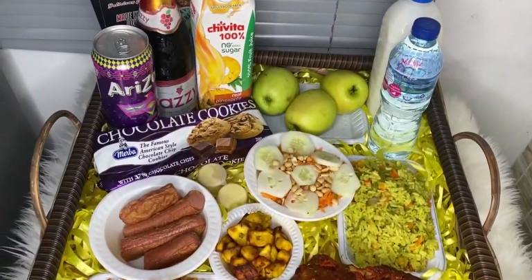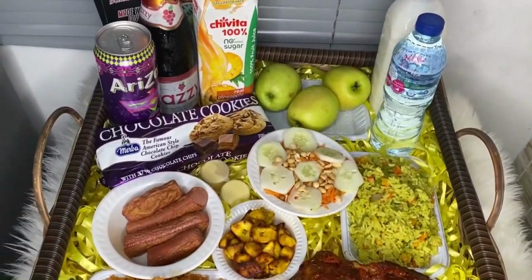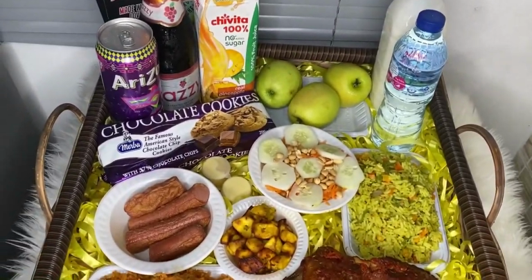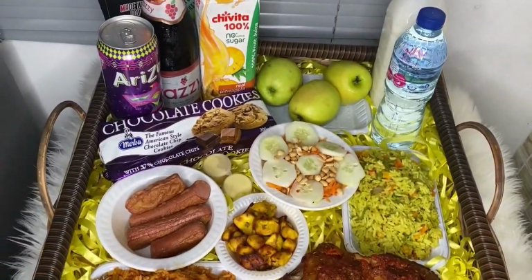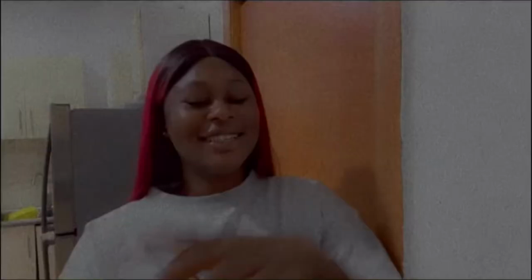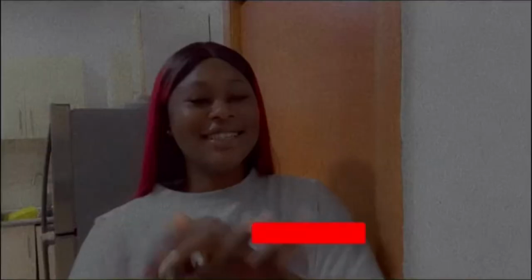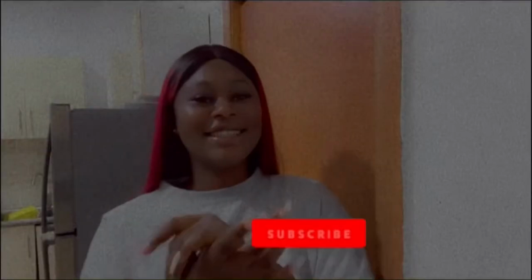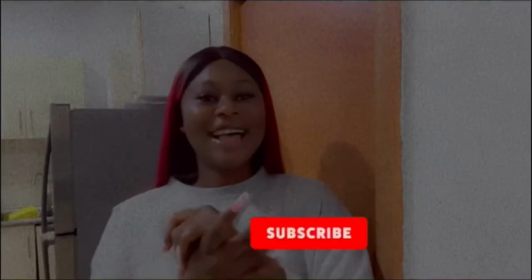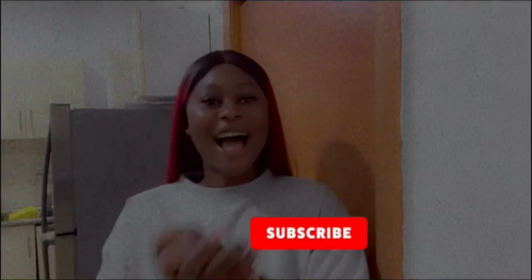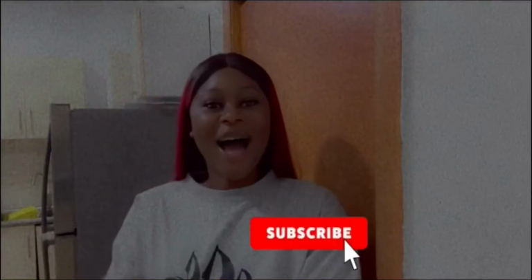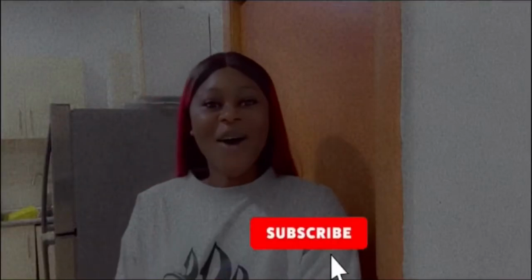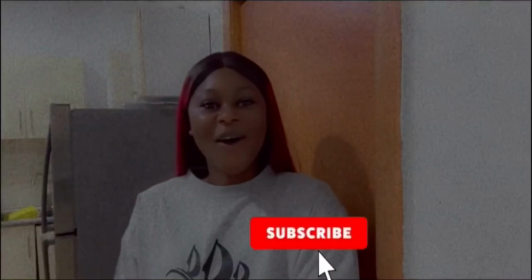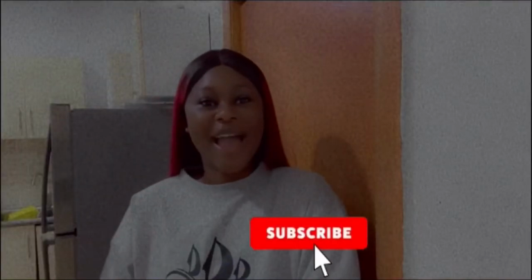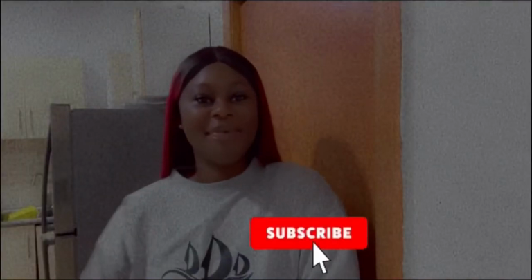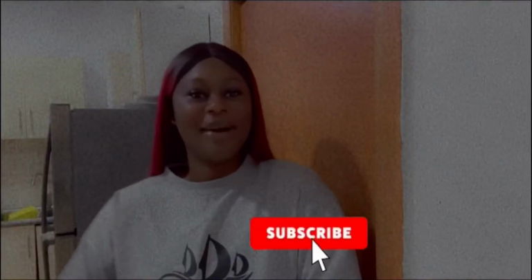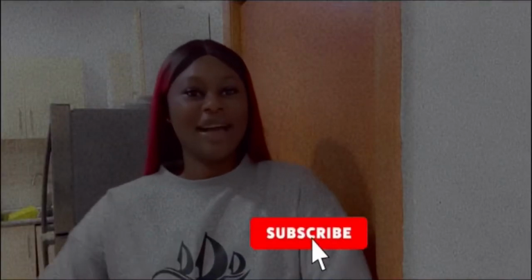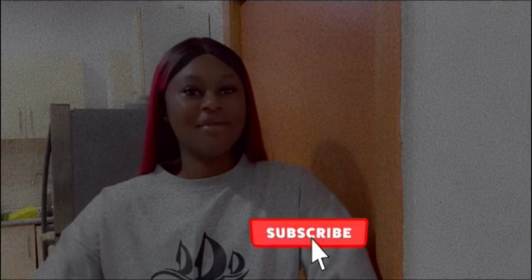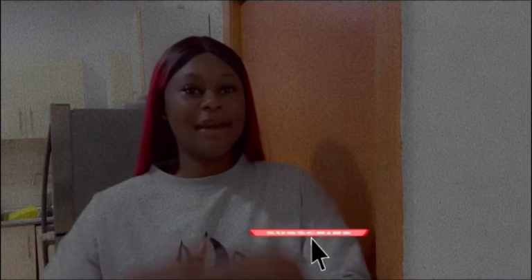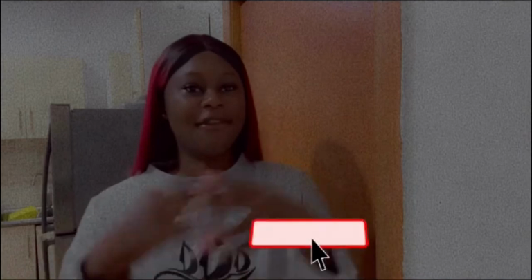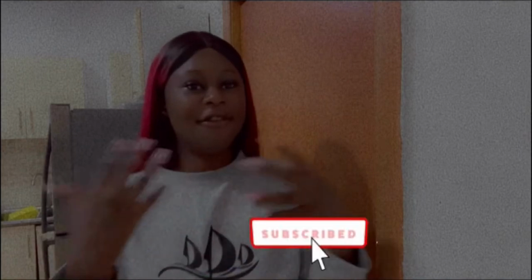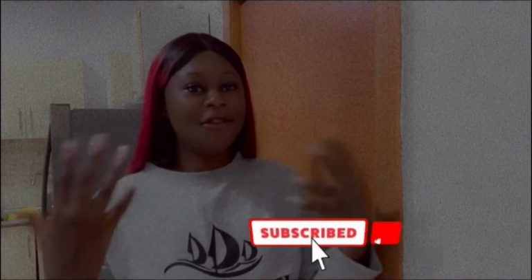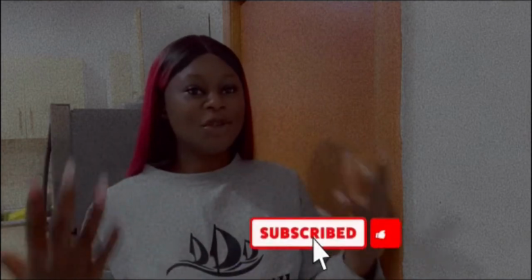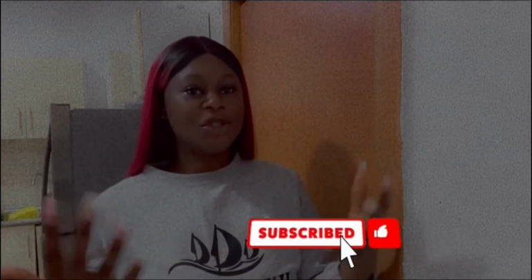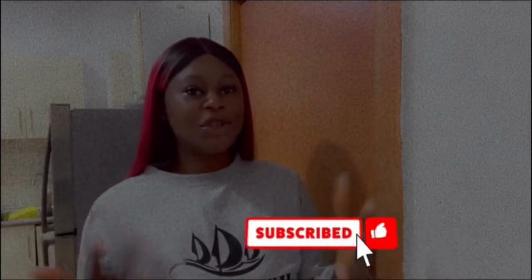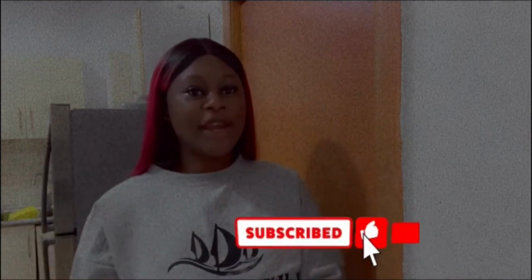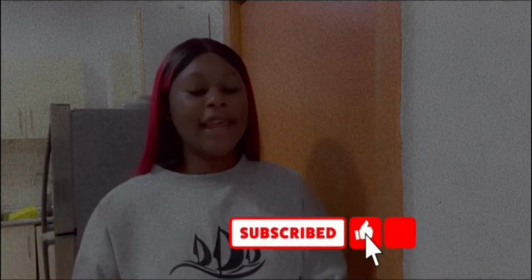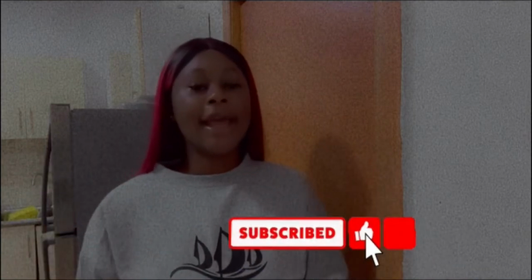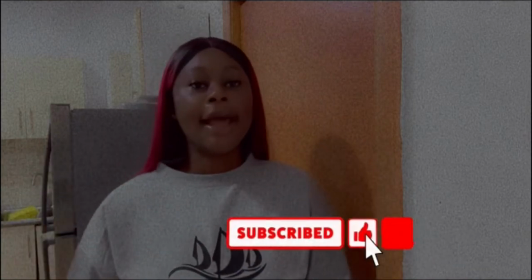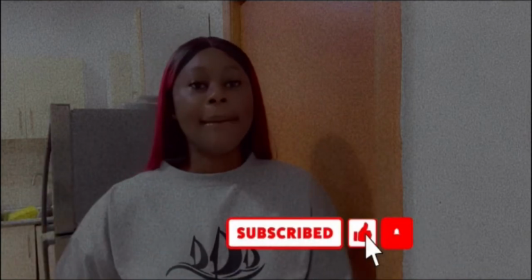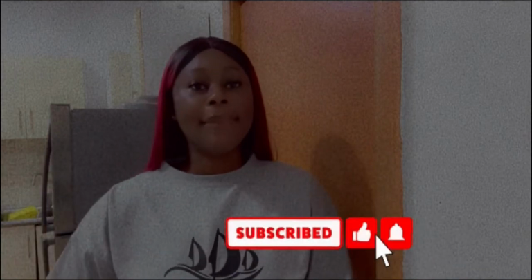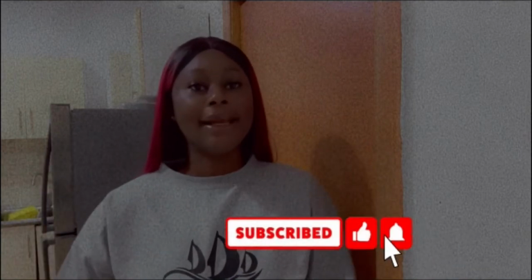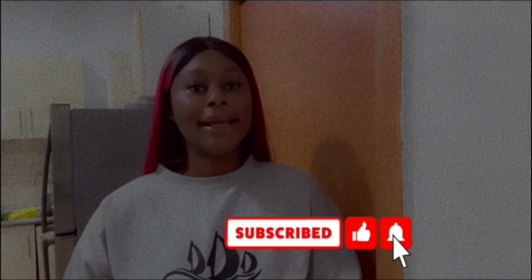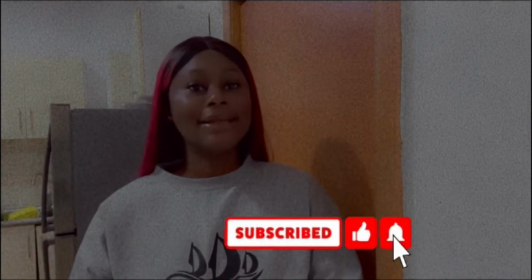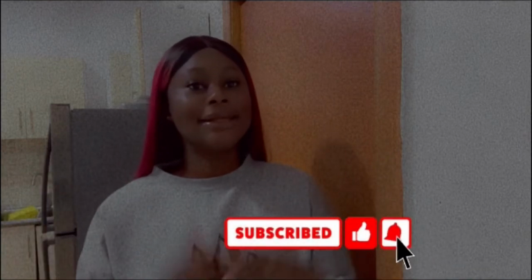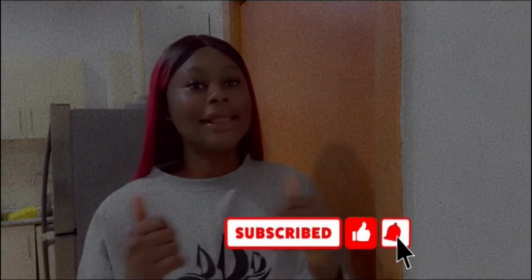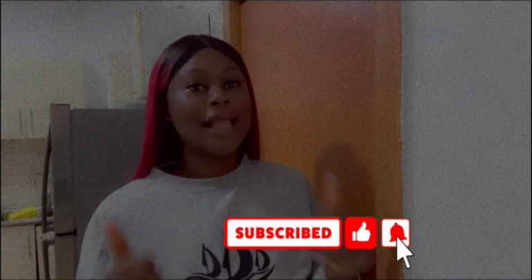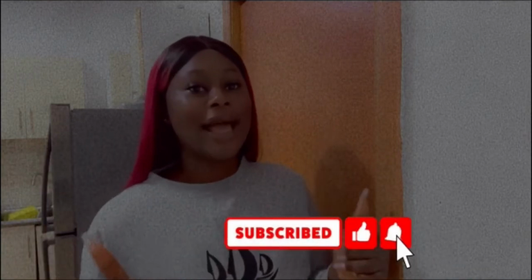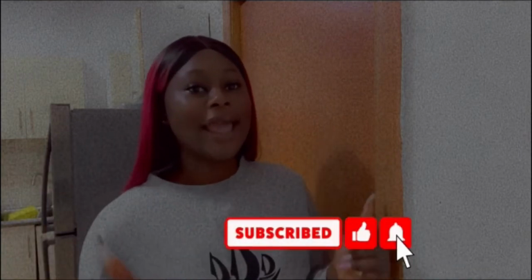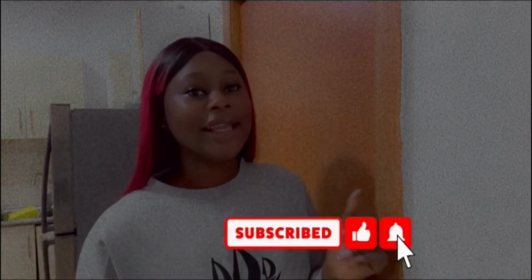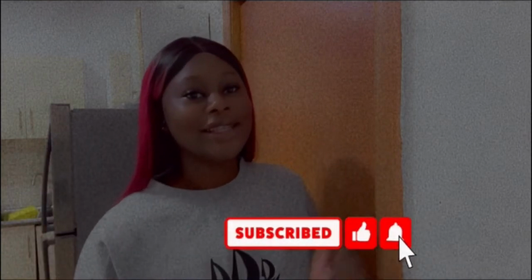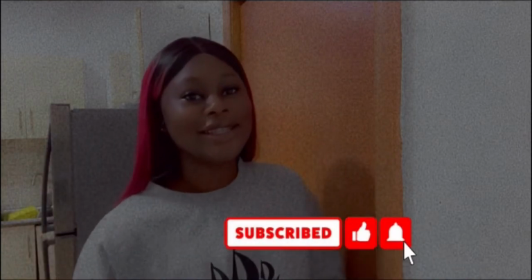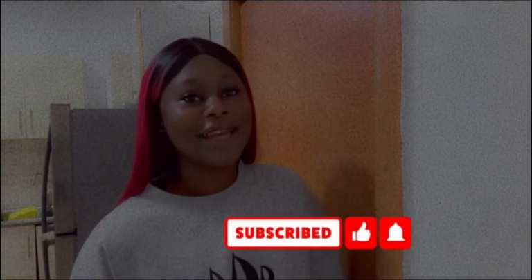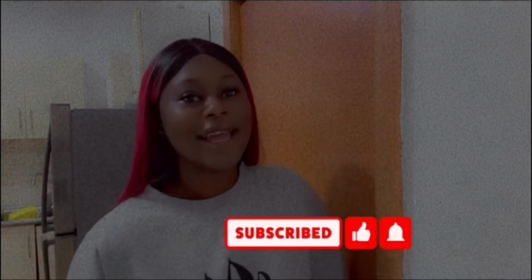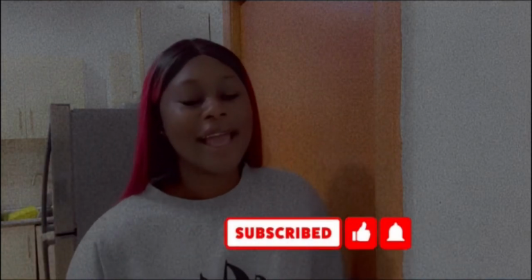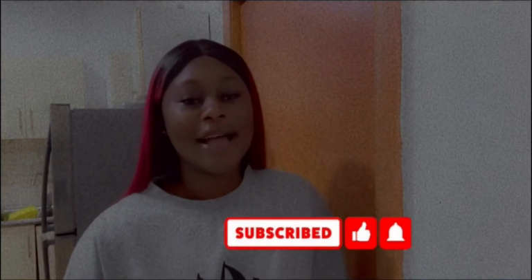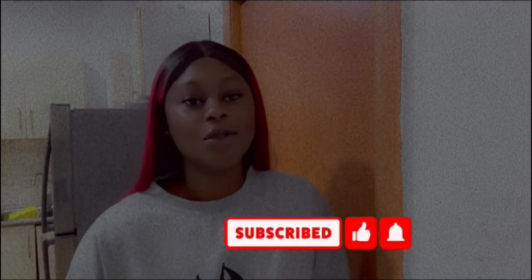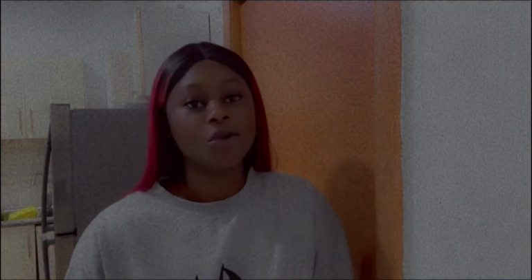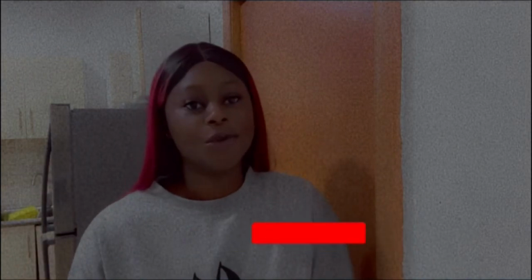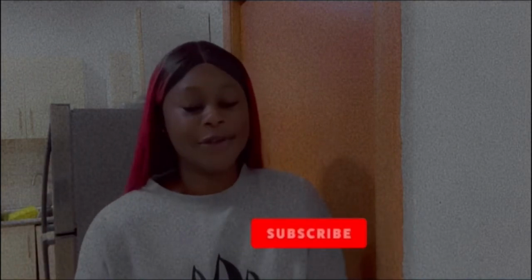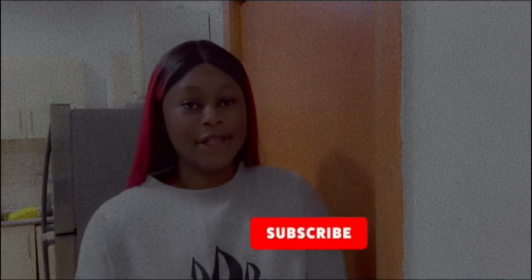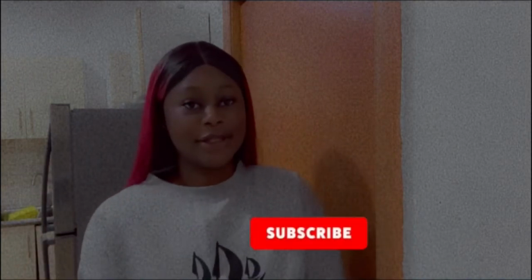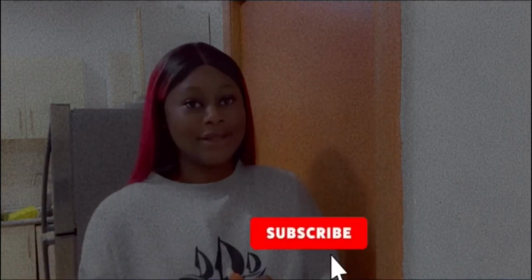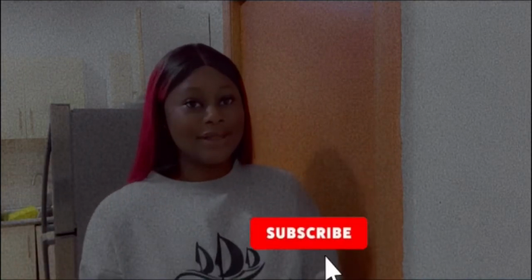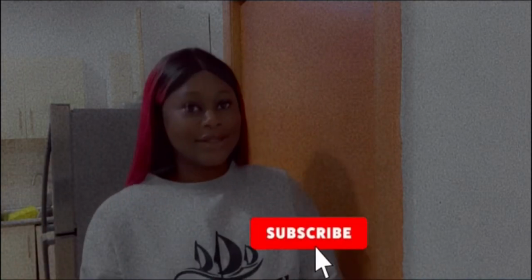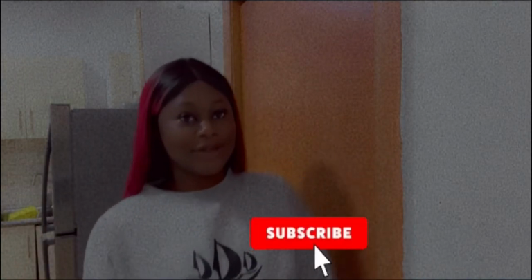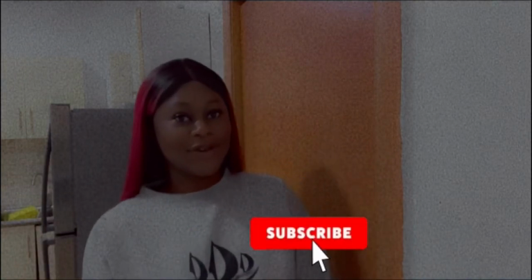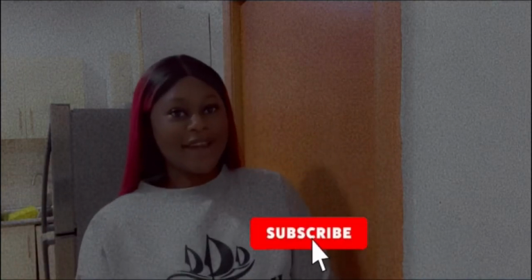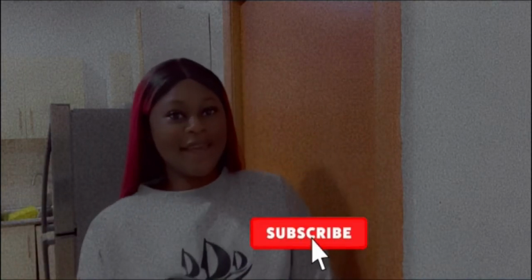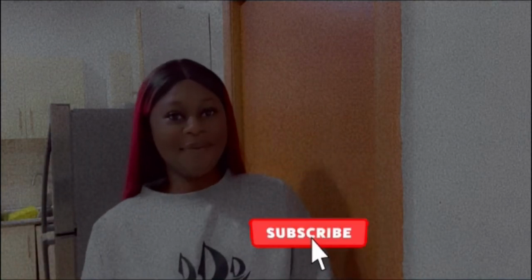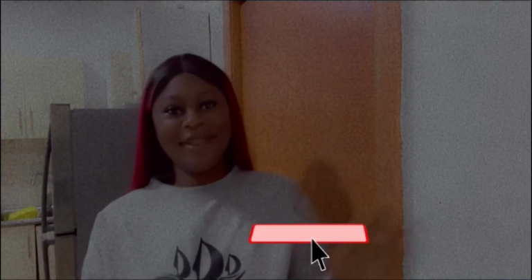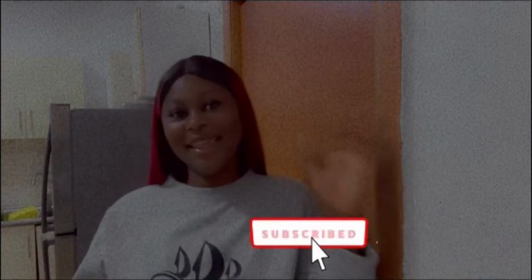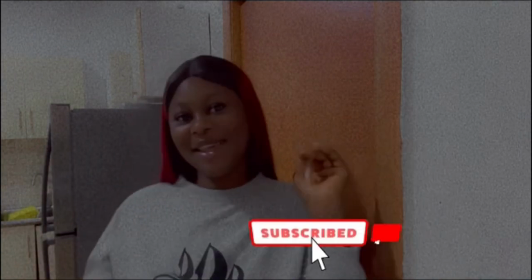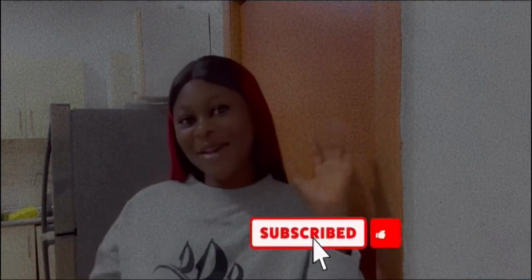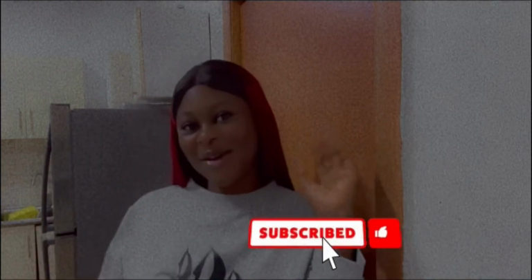This is how I pack my food tray. Please like, share, and do not forget to subscribe. Thank you.